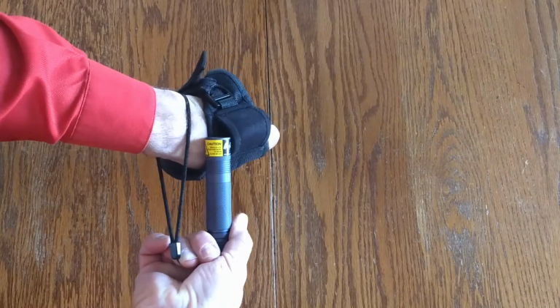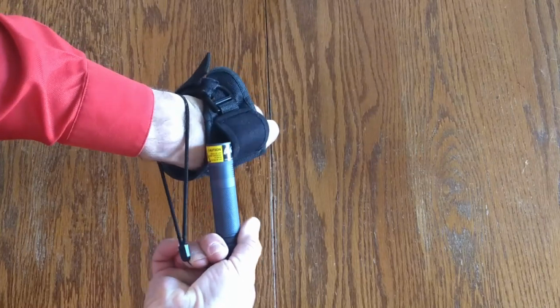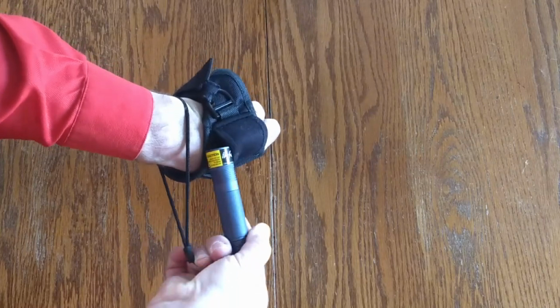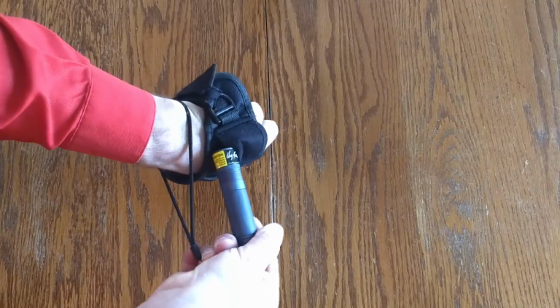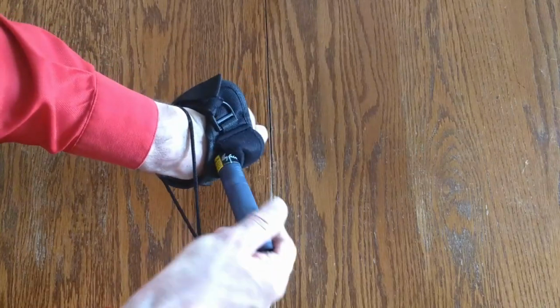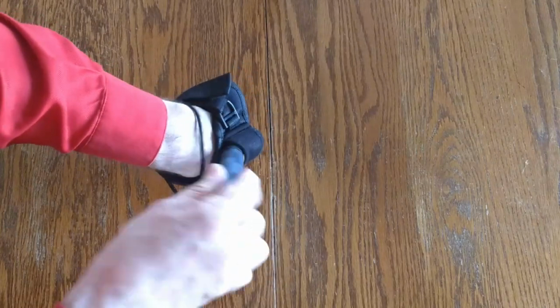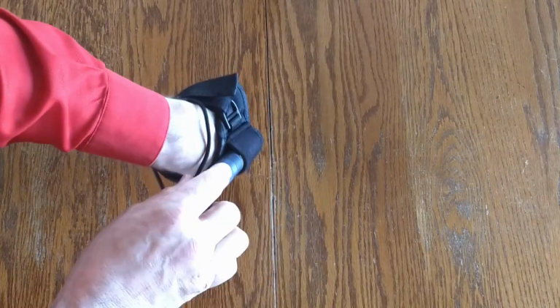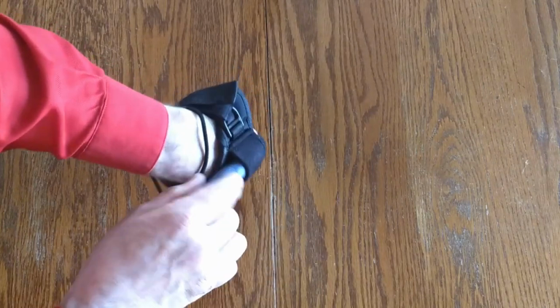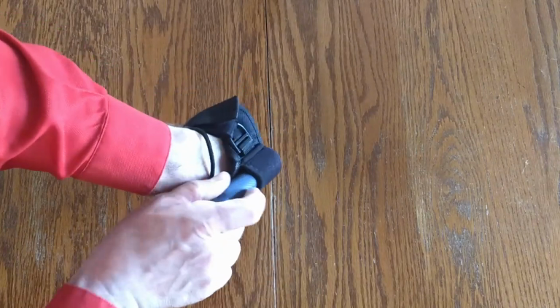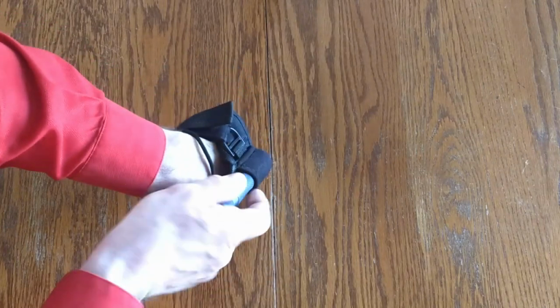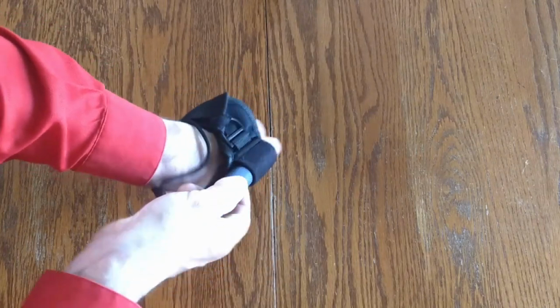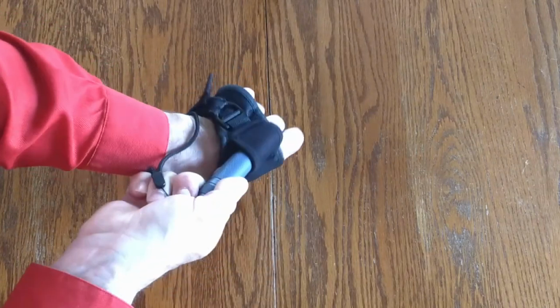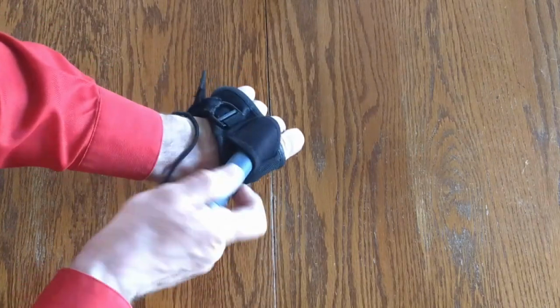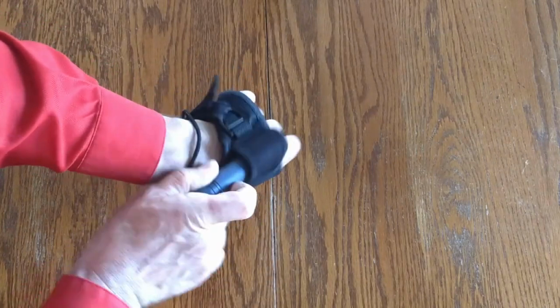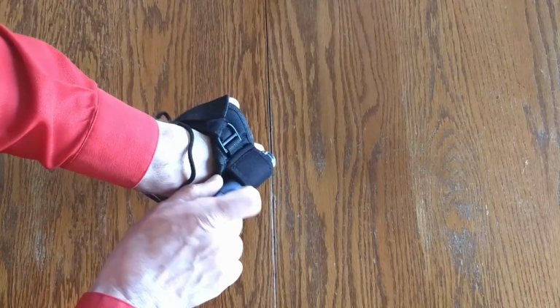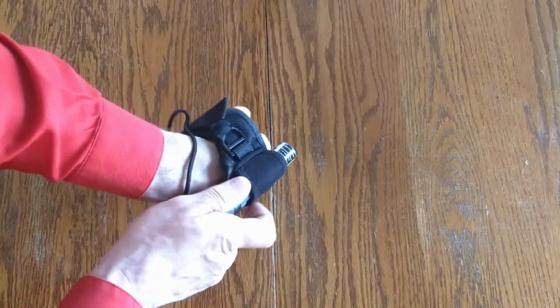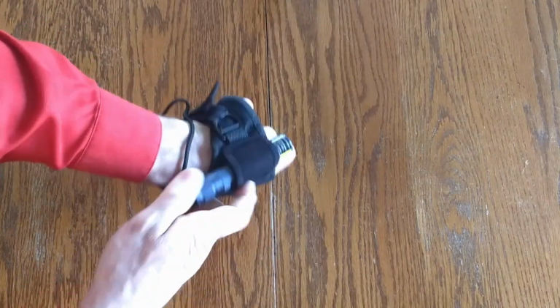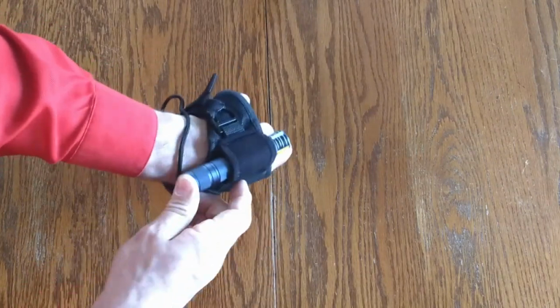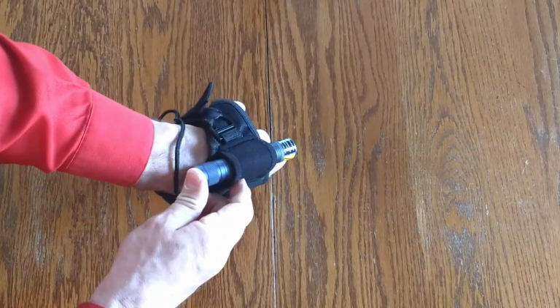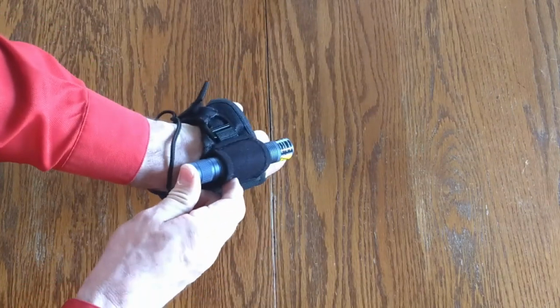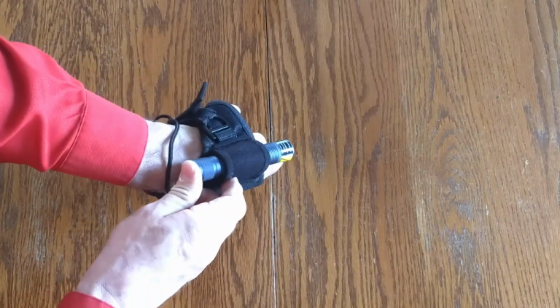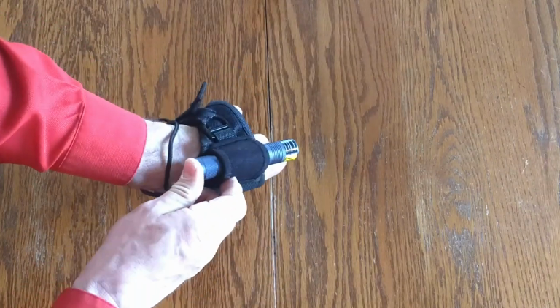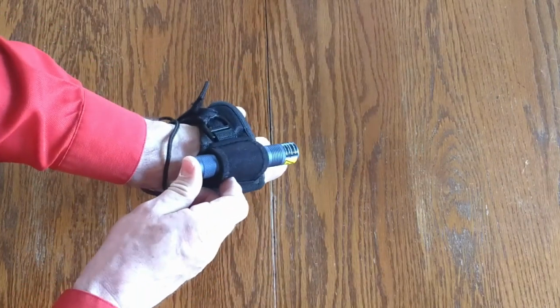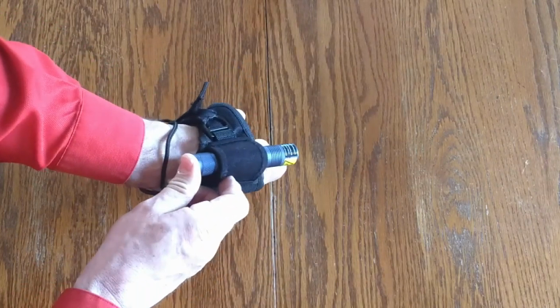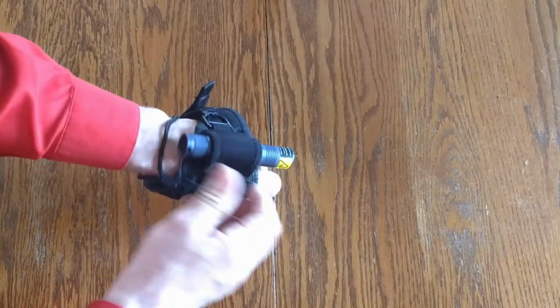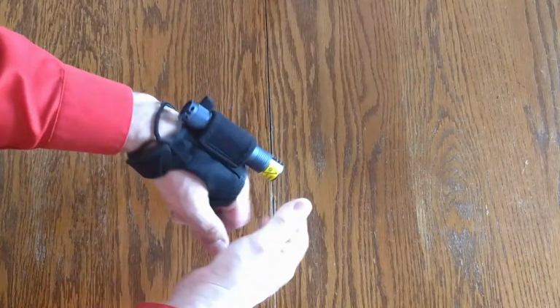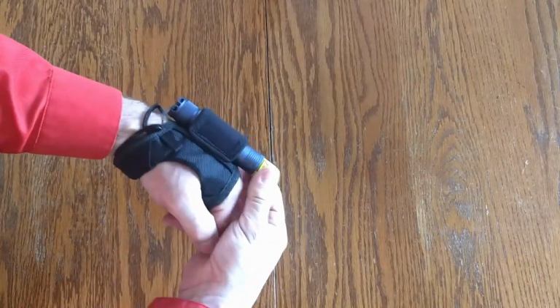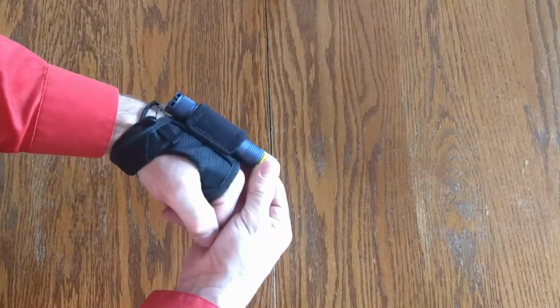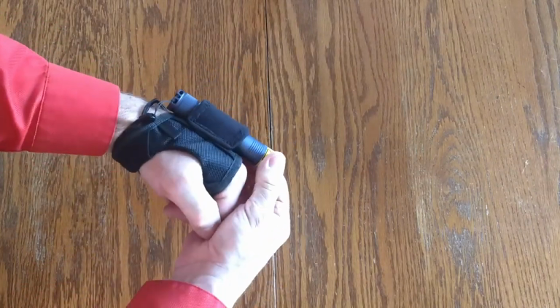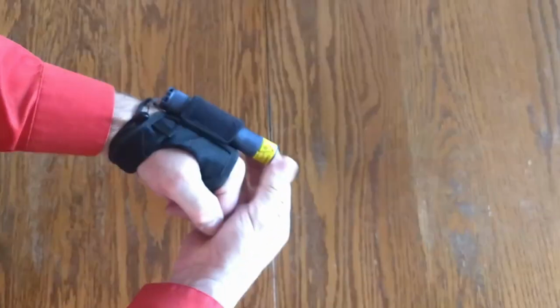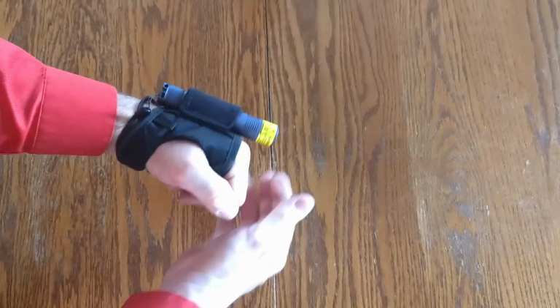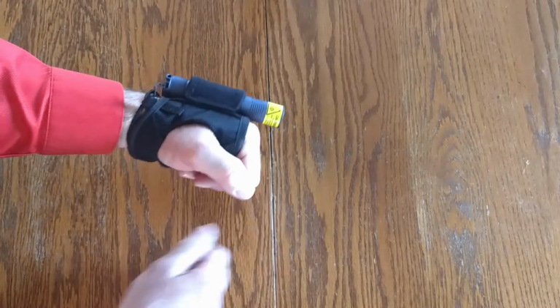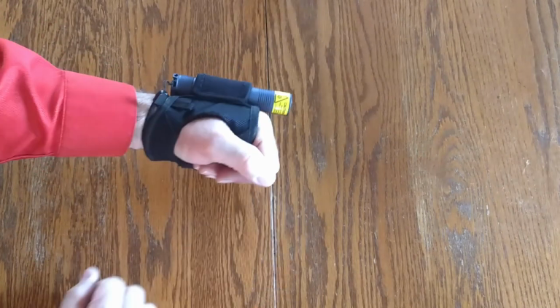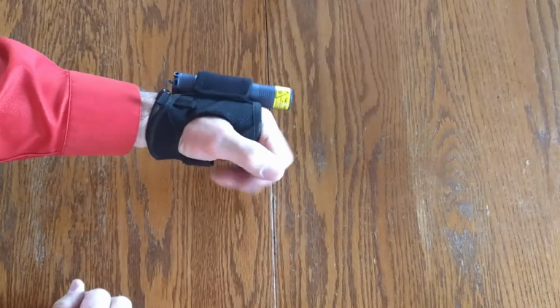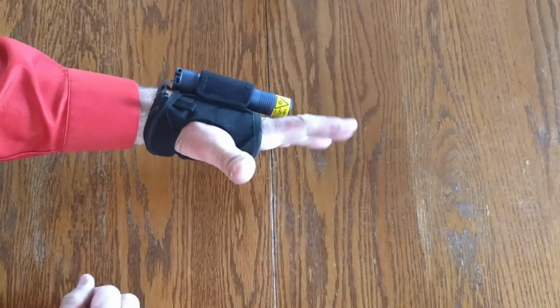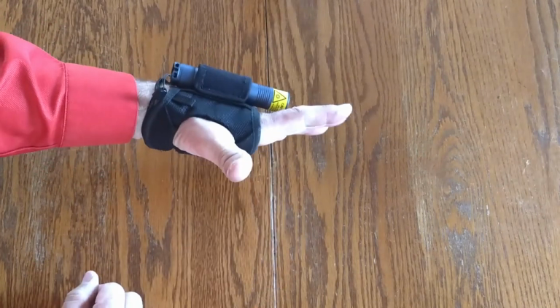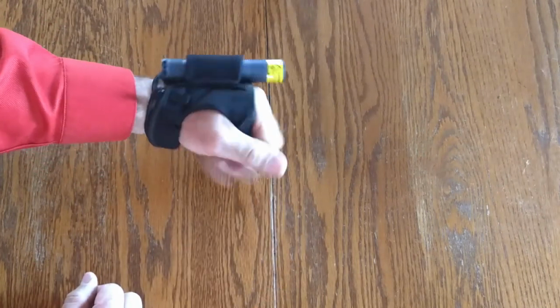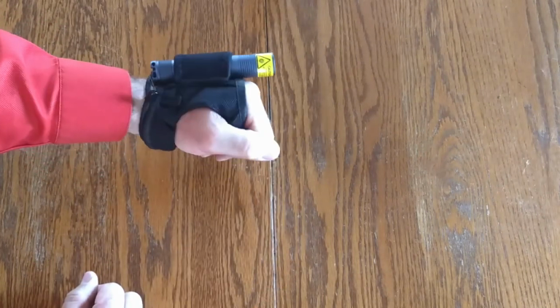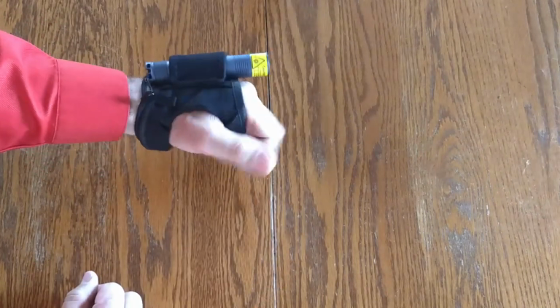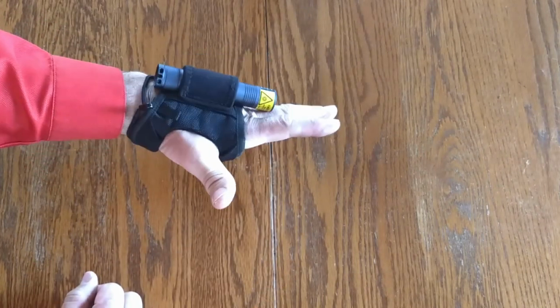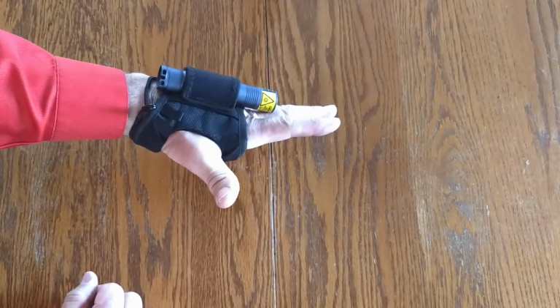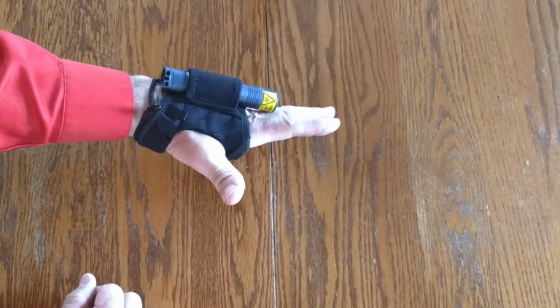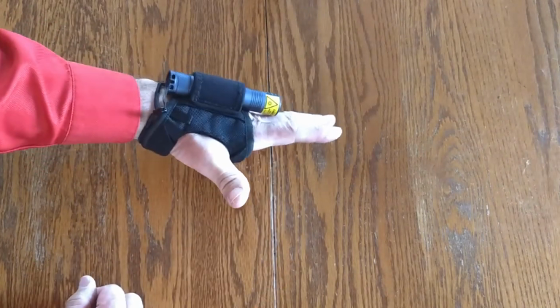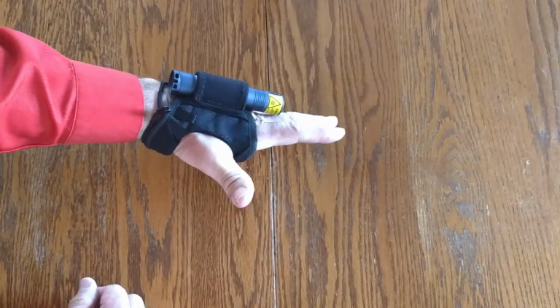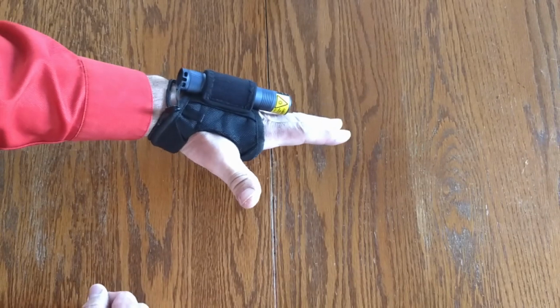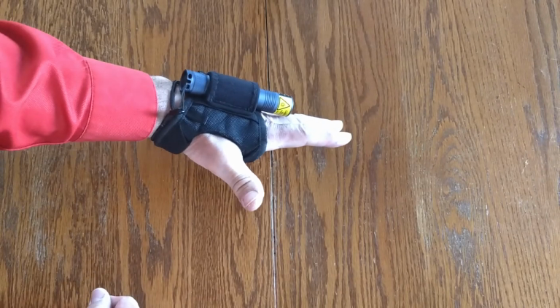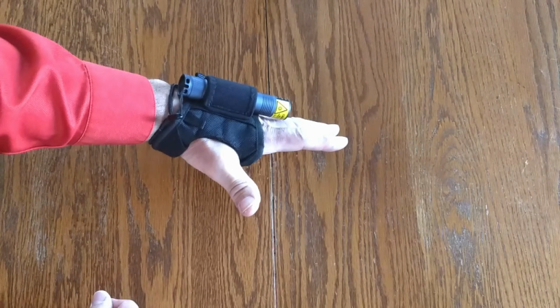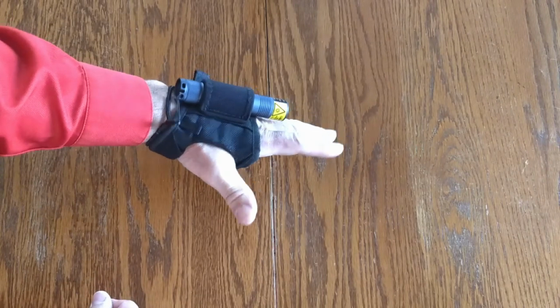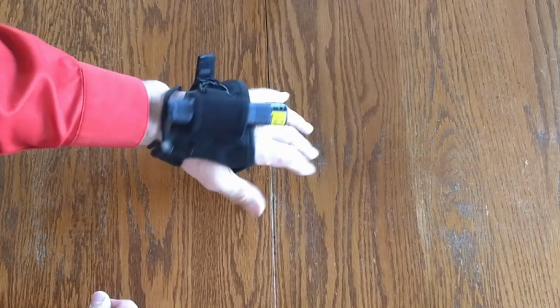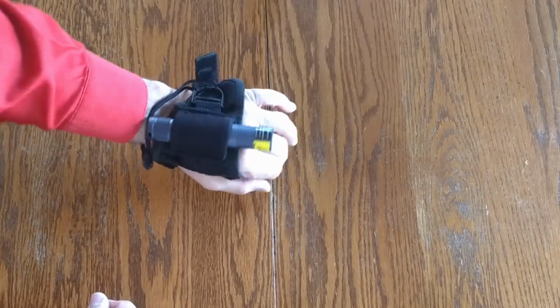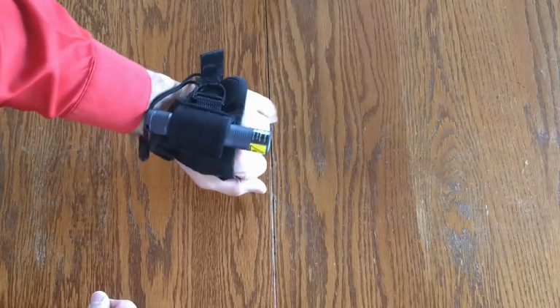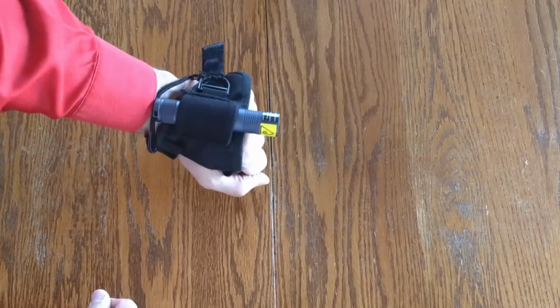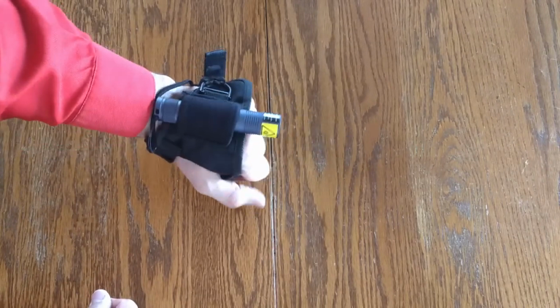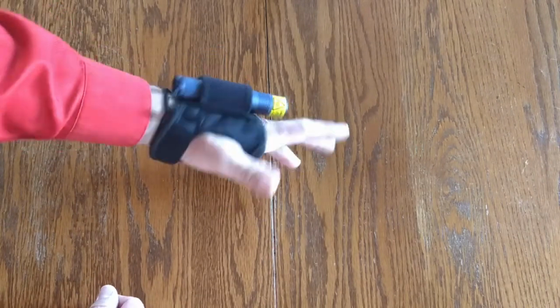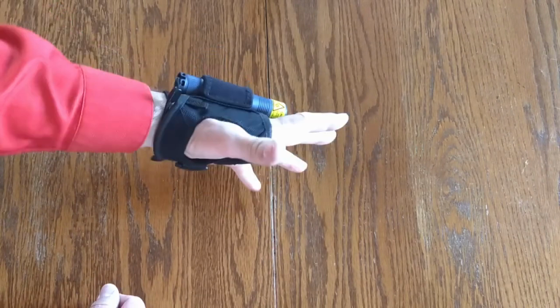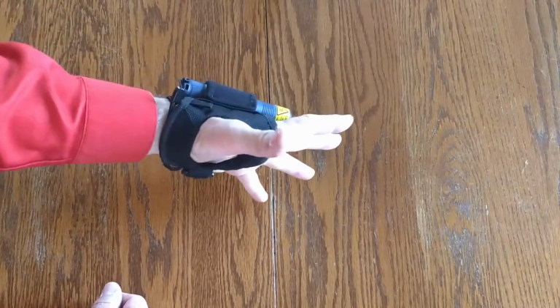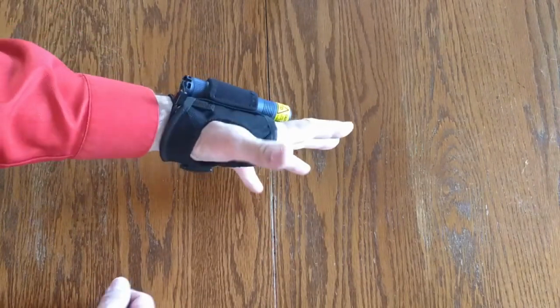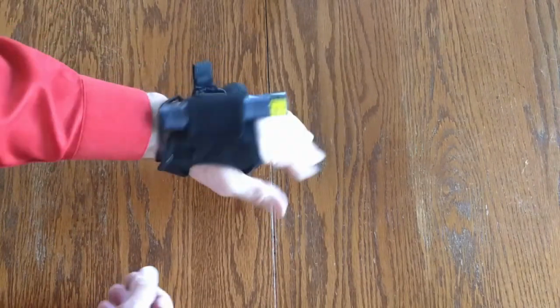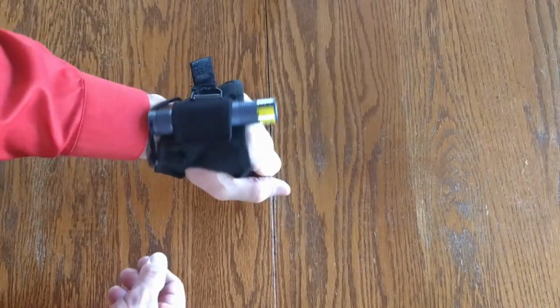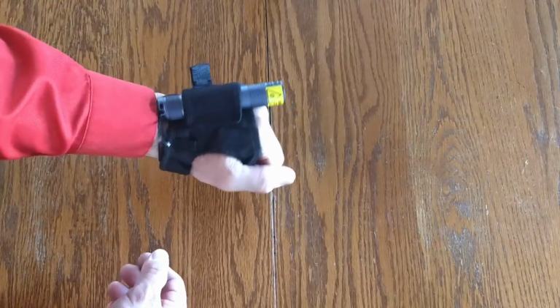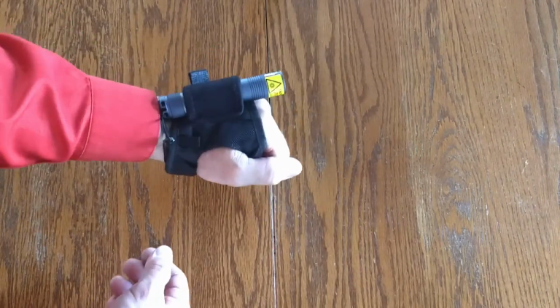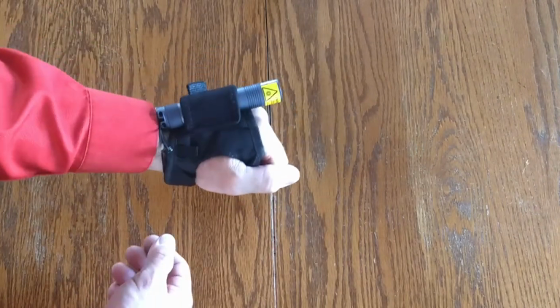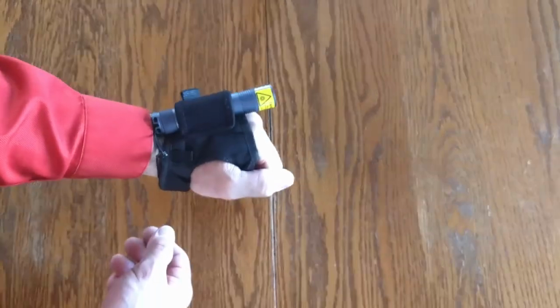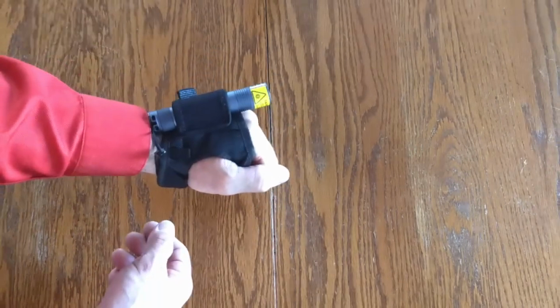Just put the wrist lanyard on first, put the light in there, and now you have hands-free operation. Pick up more rocks or what-have-you.